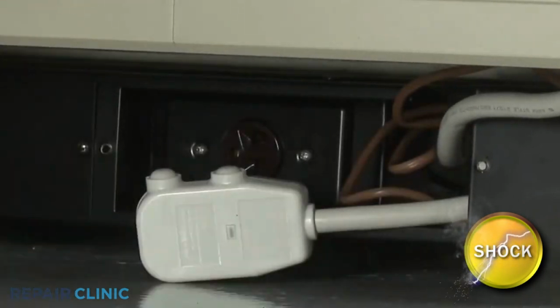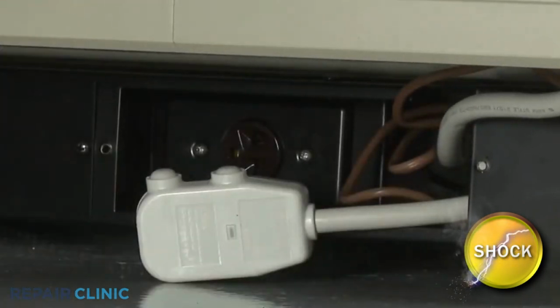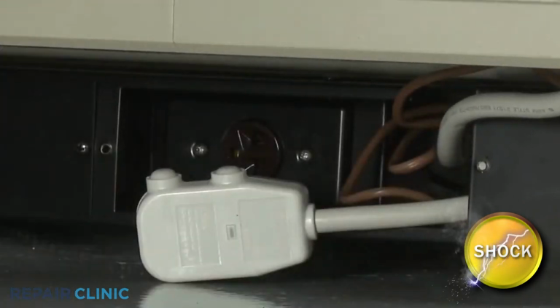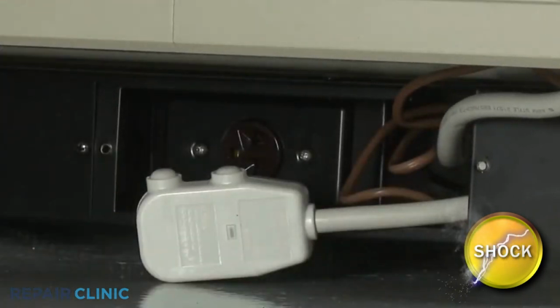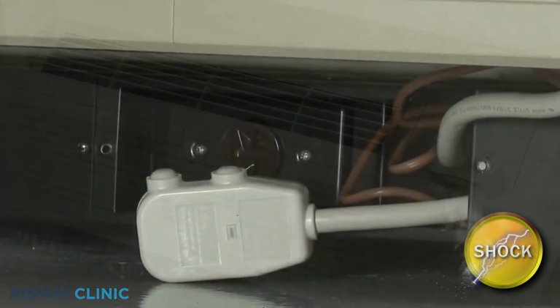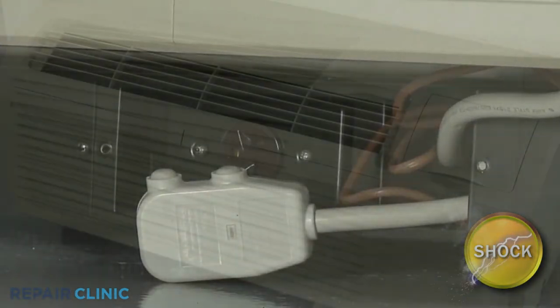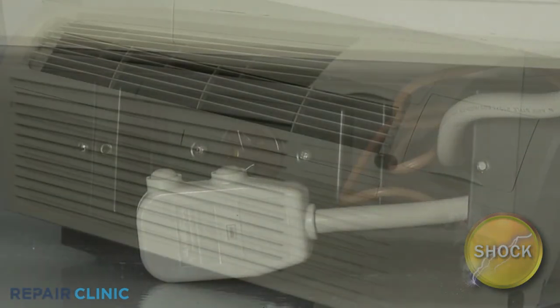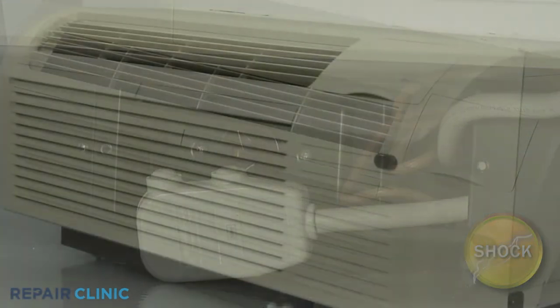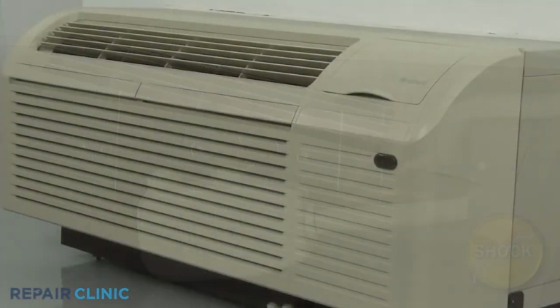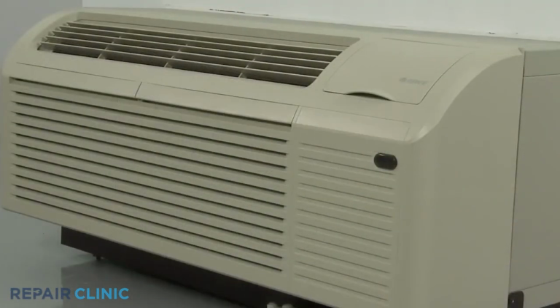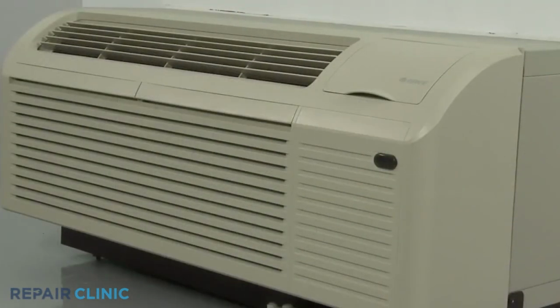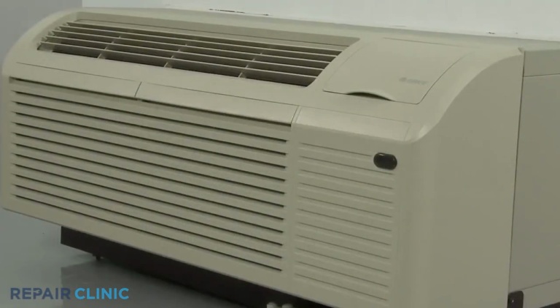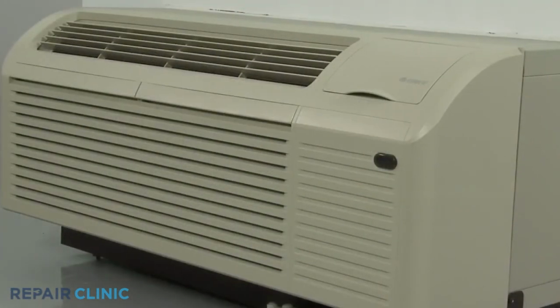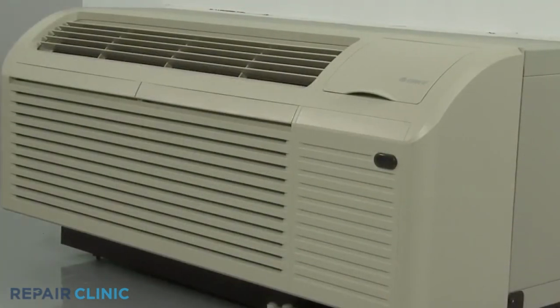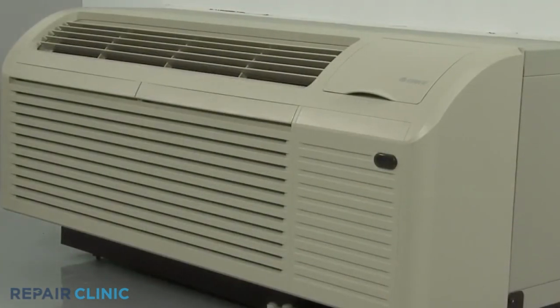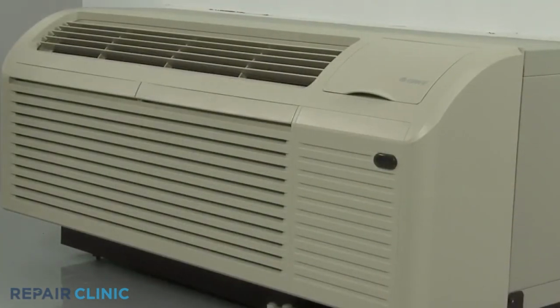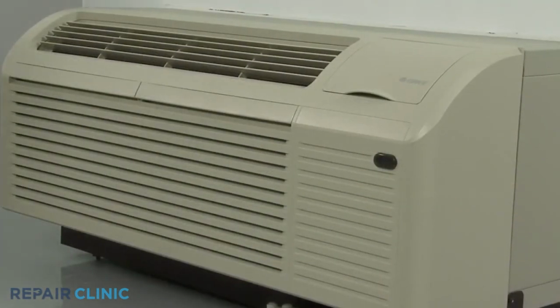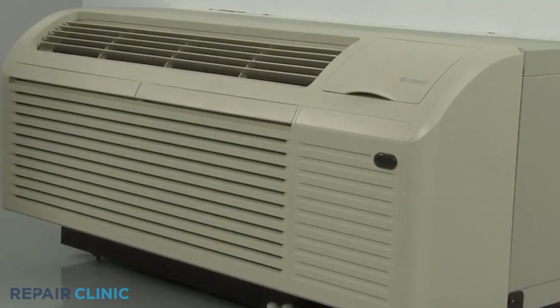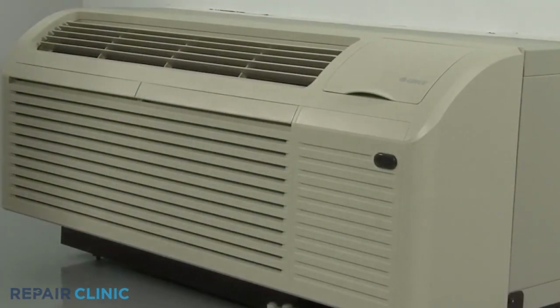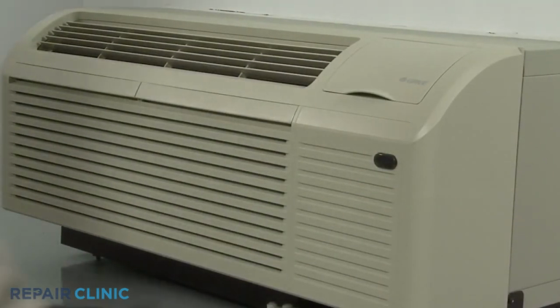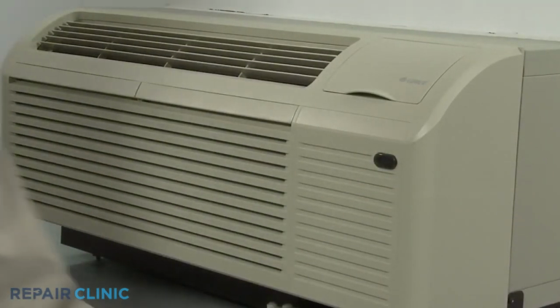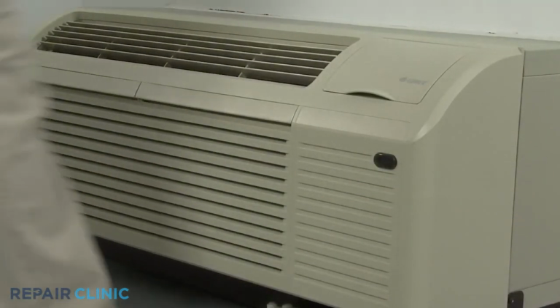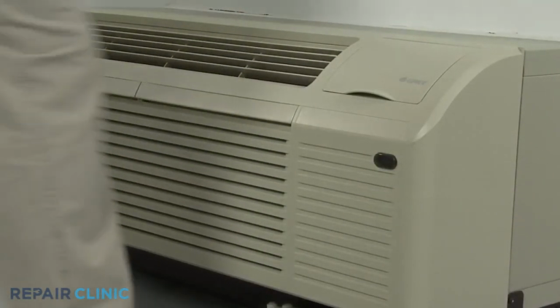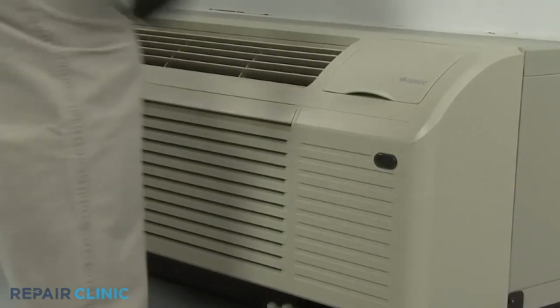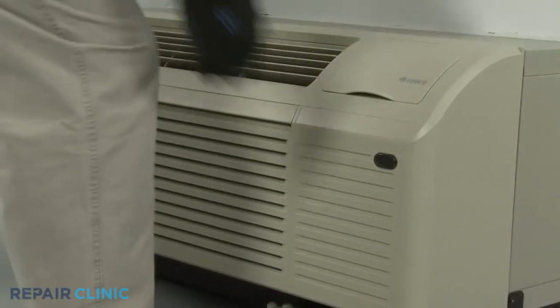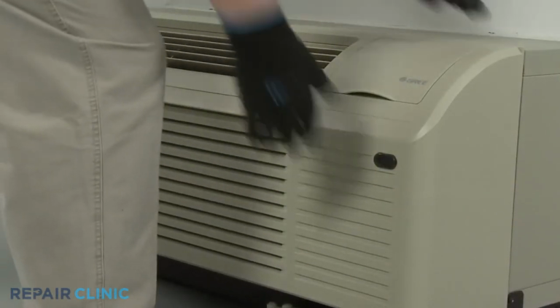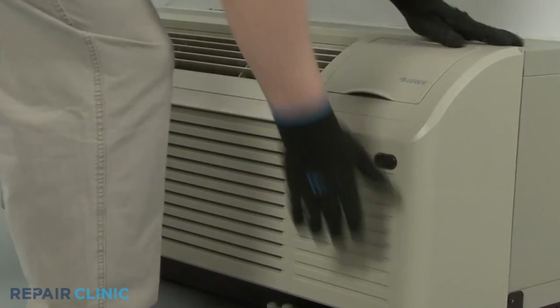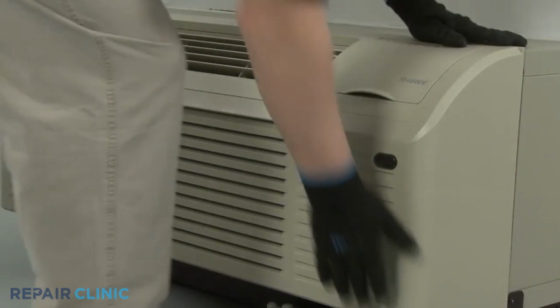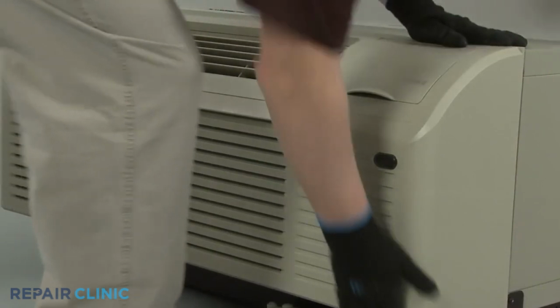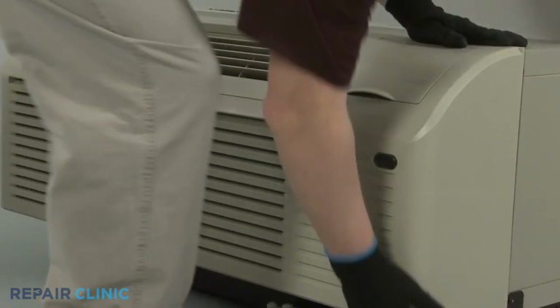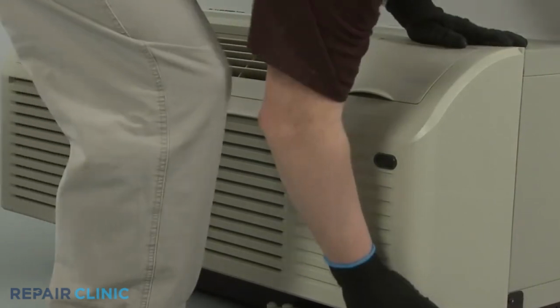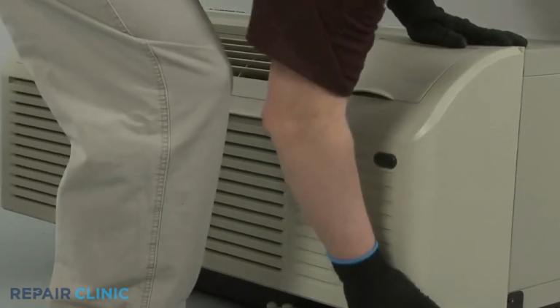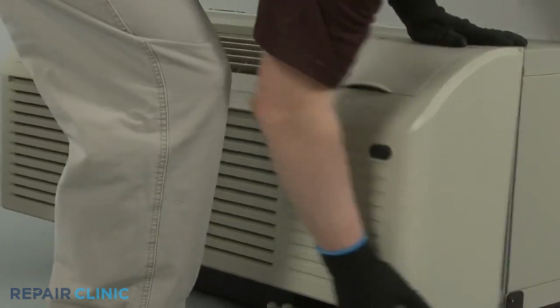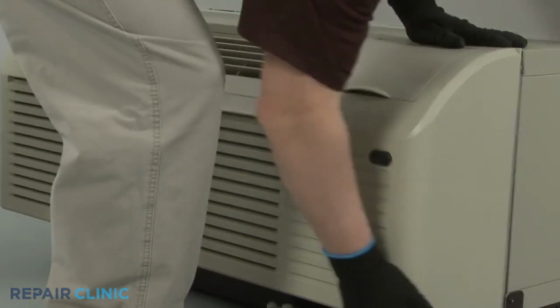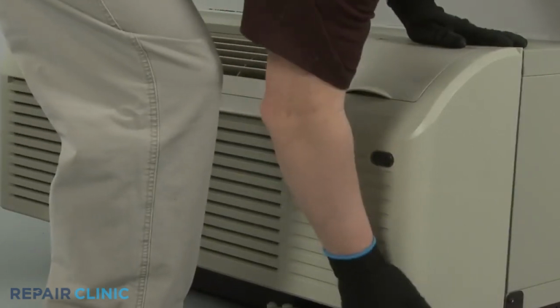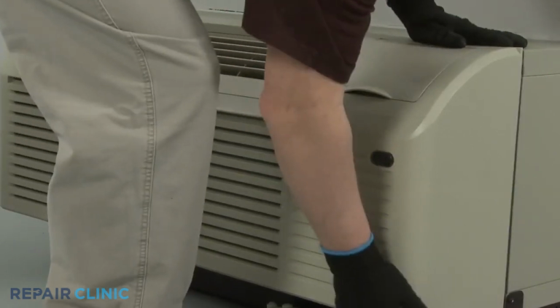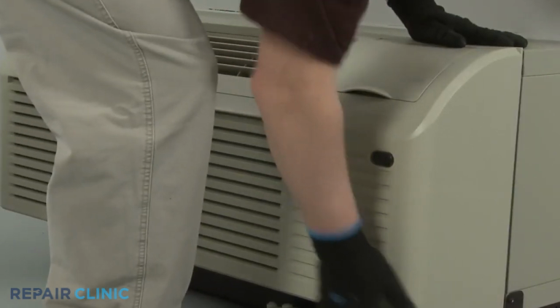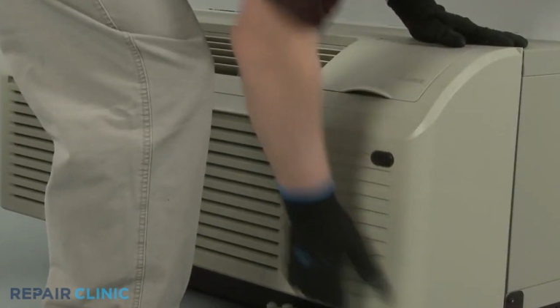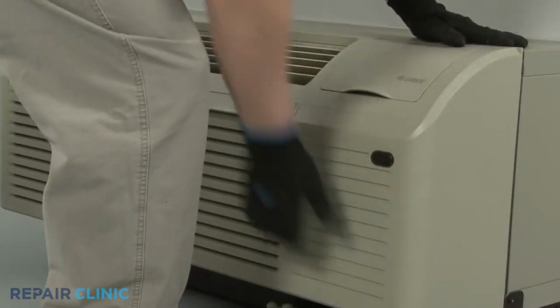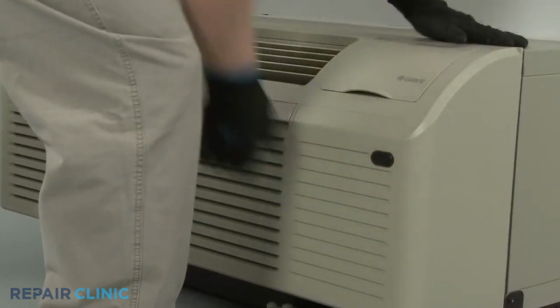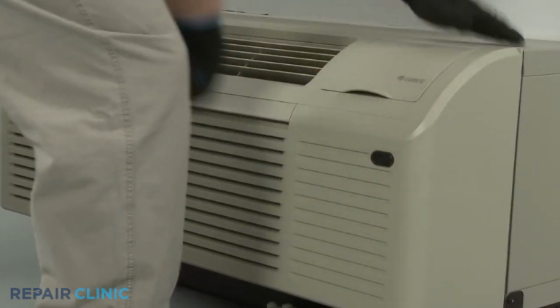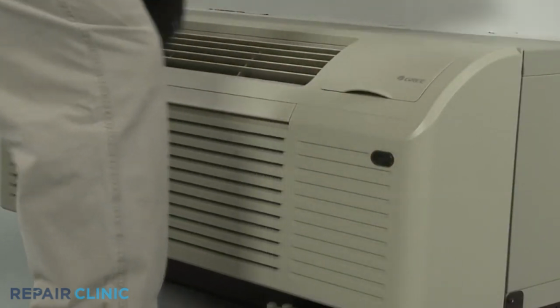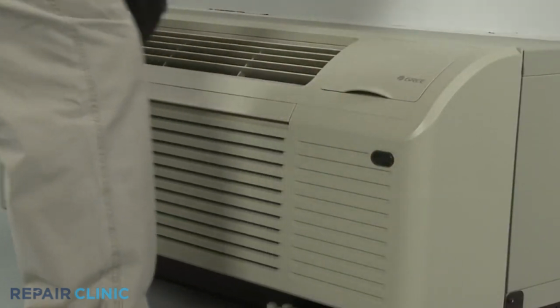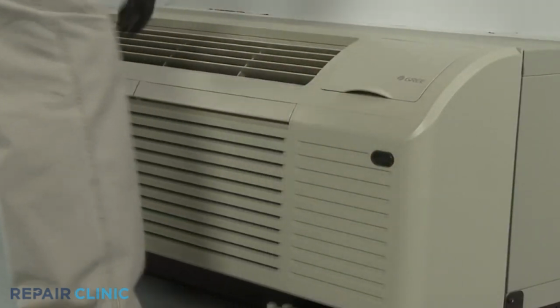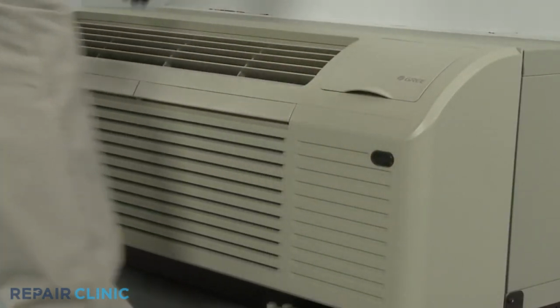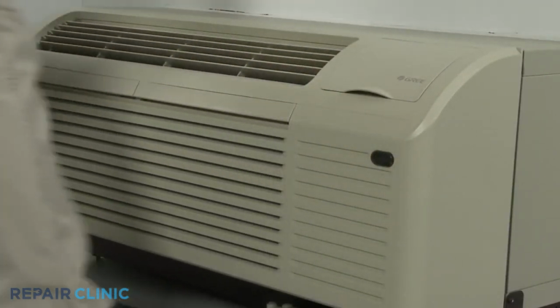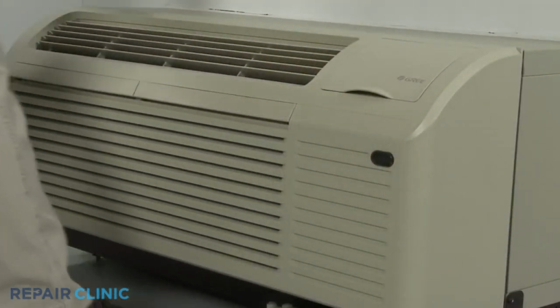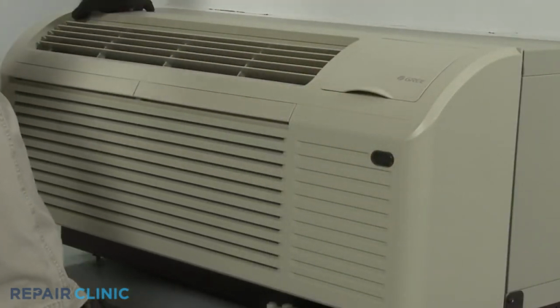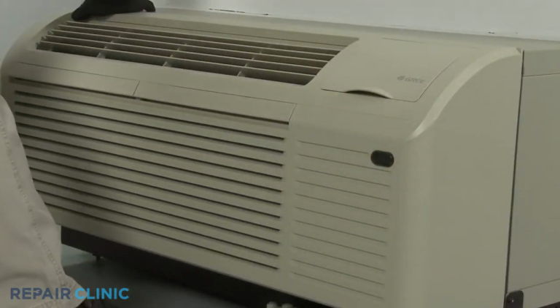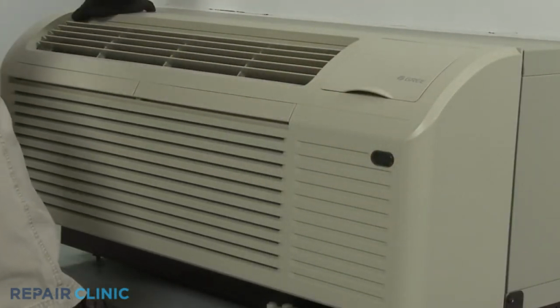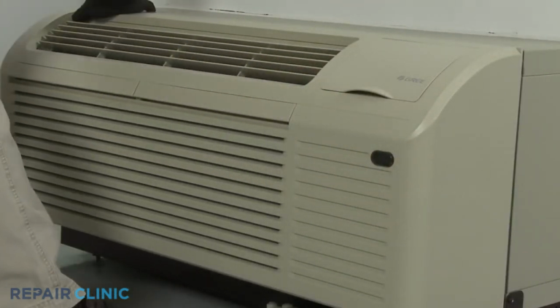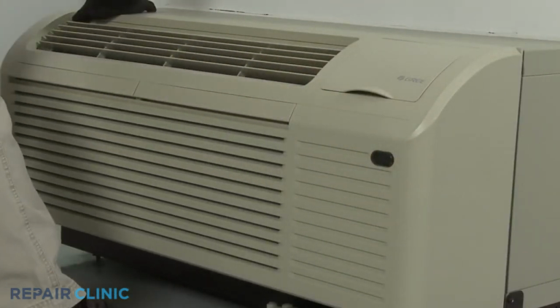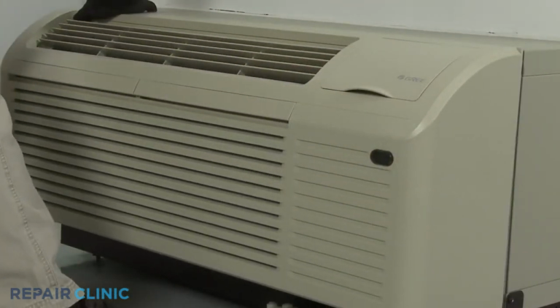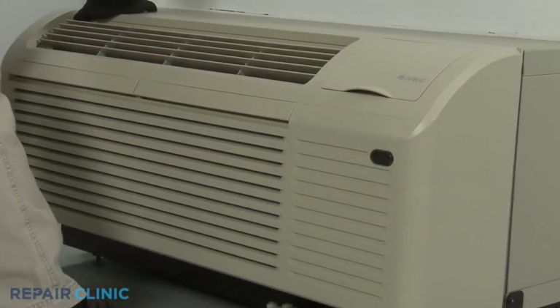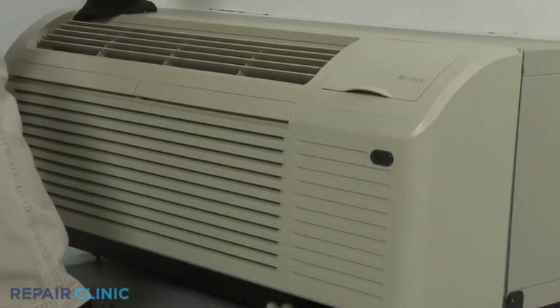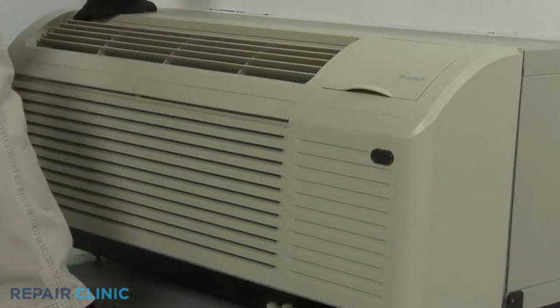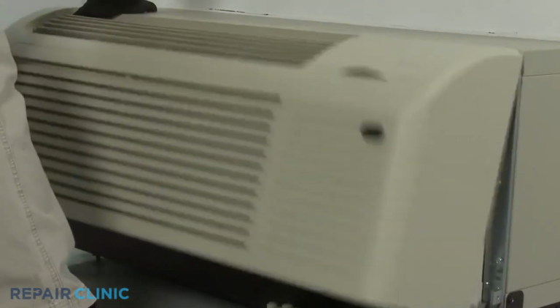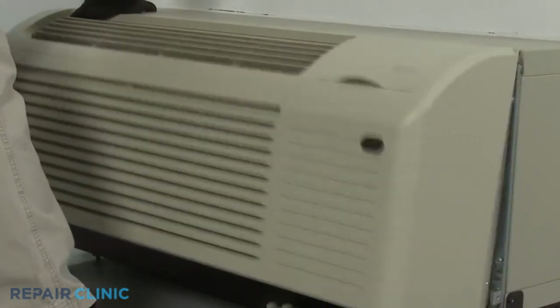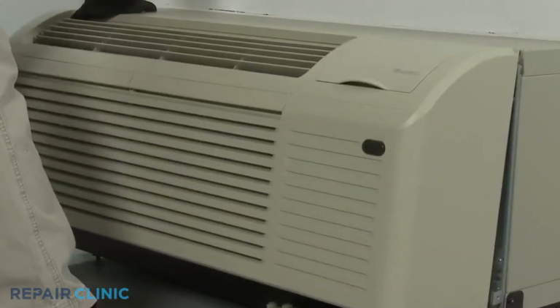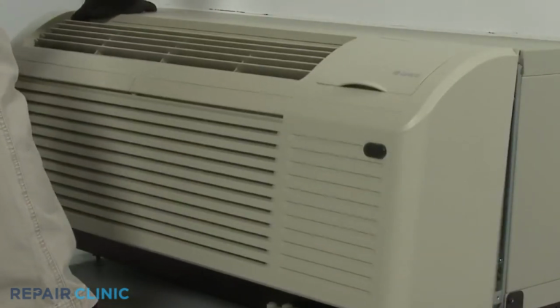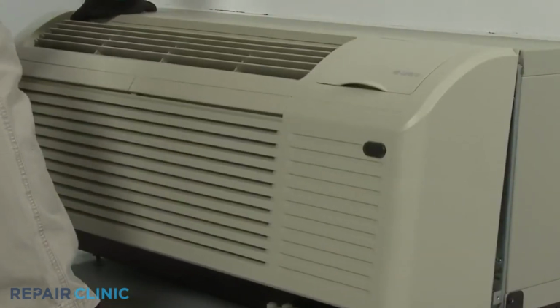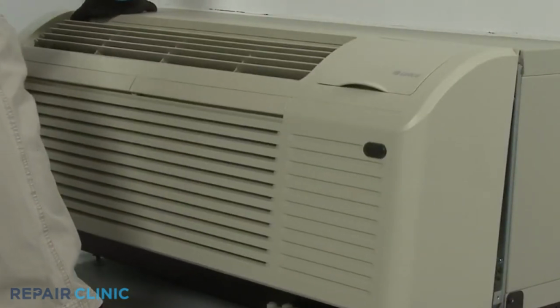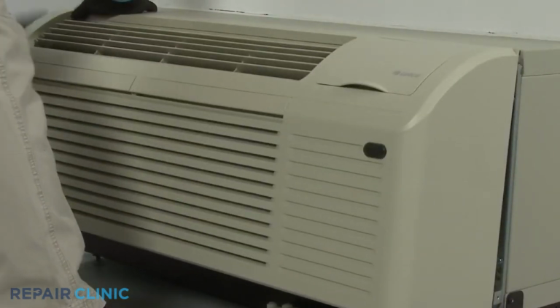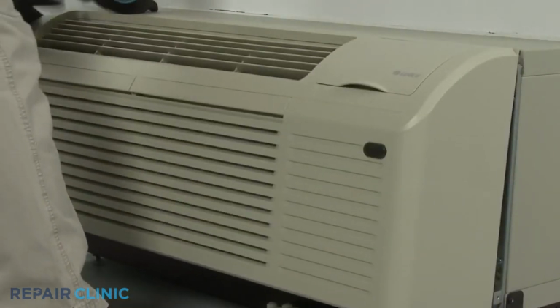Remove the unit's front panel by pulling the bottom of the panel out to release it from the tabs, then lift up.